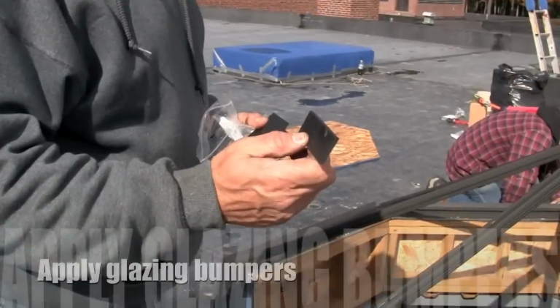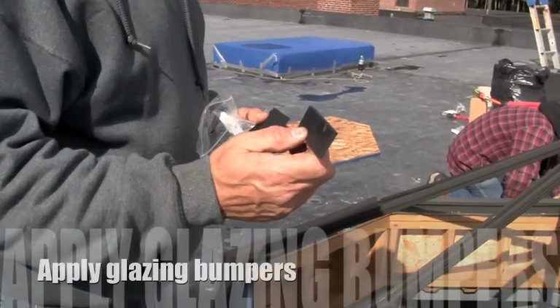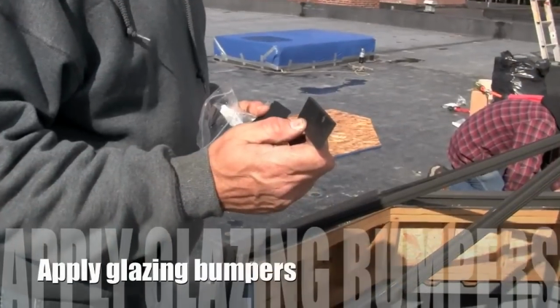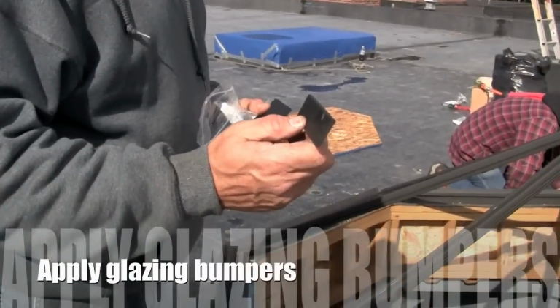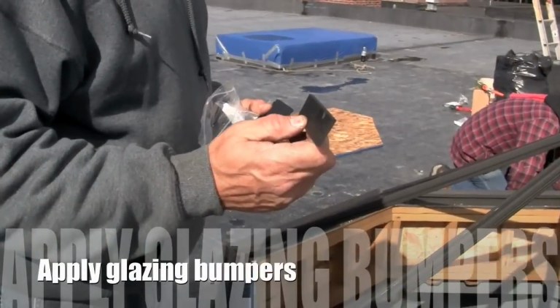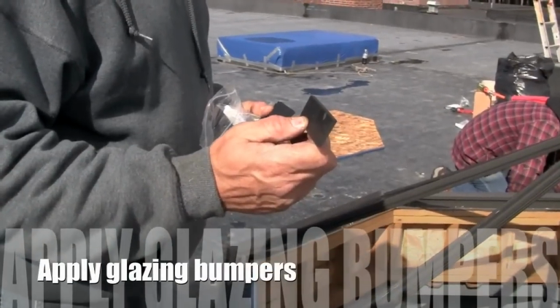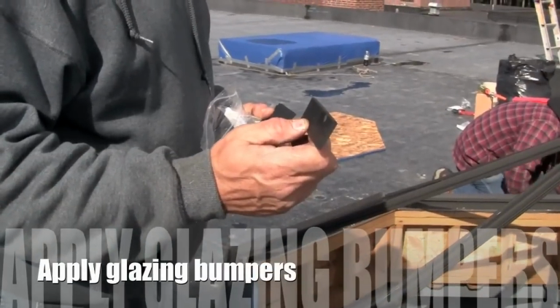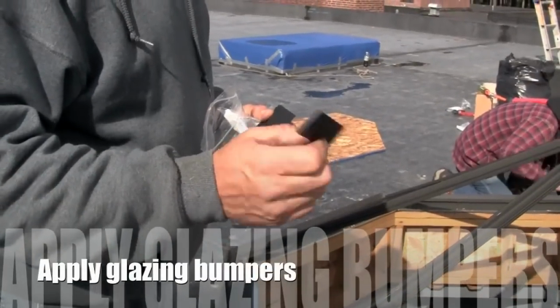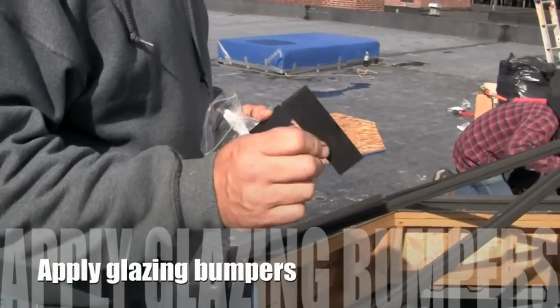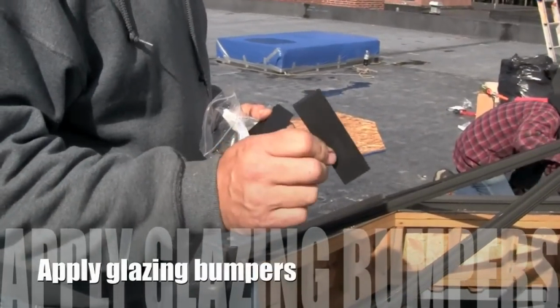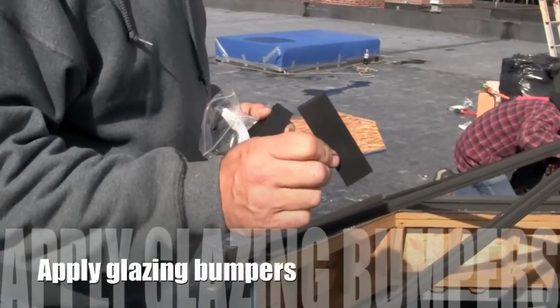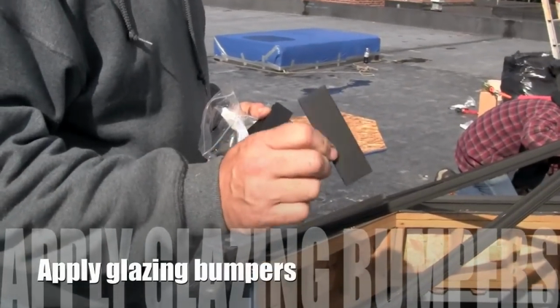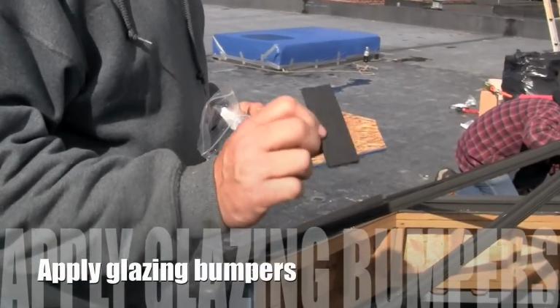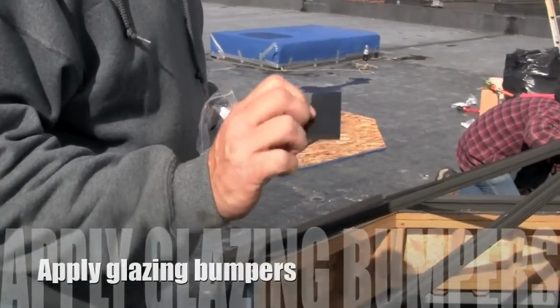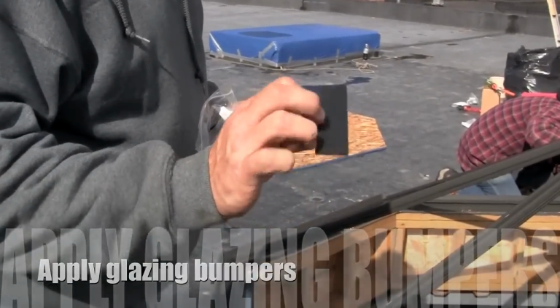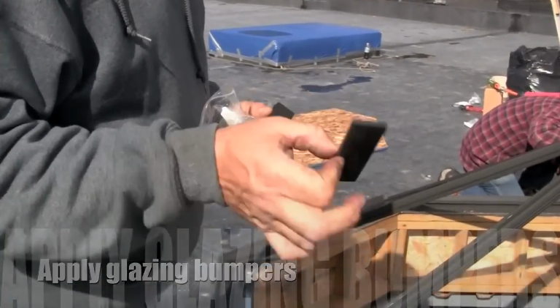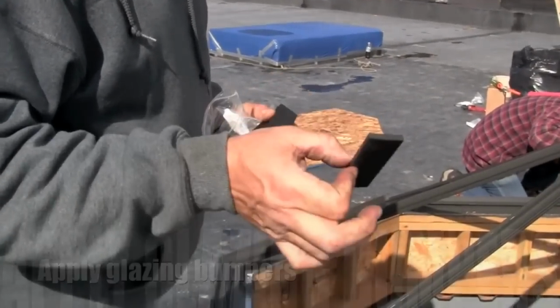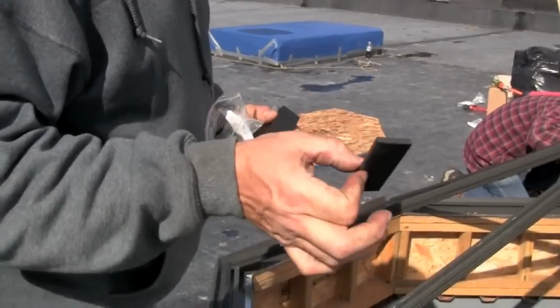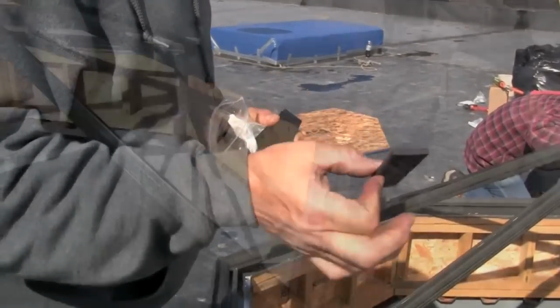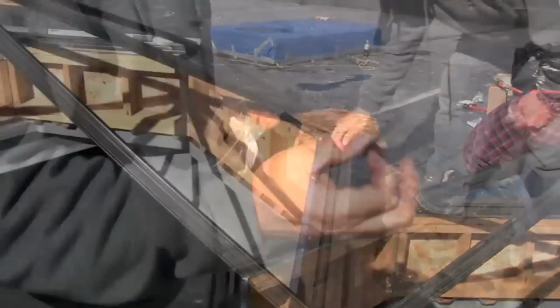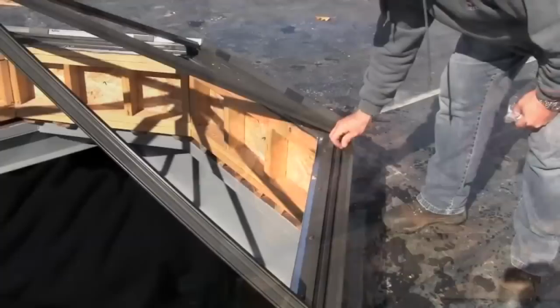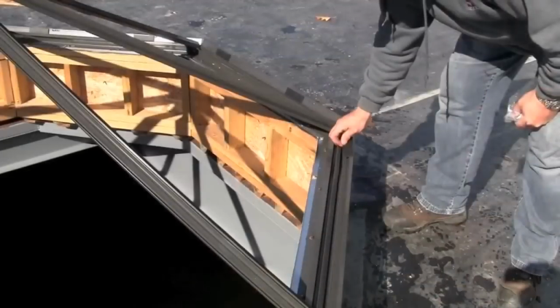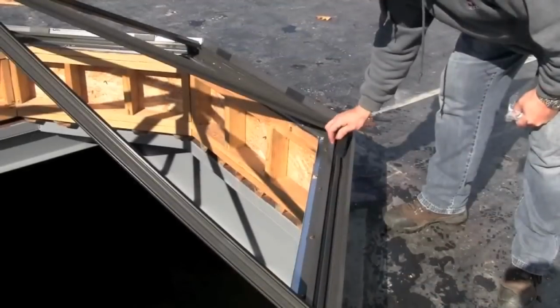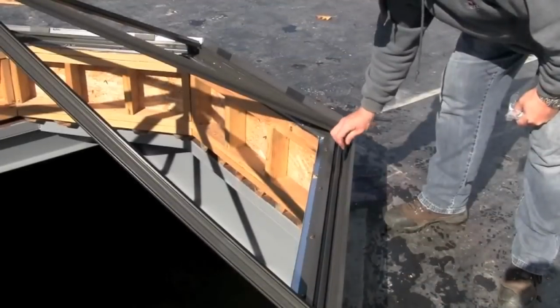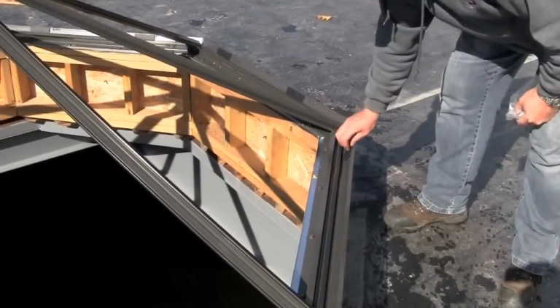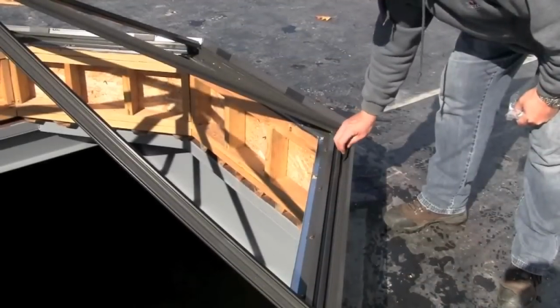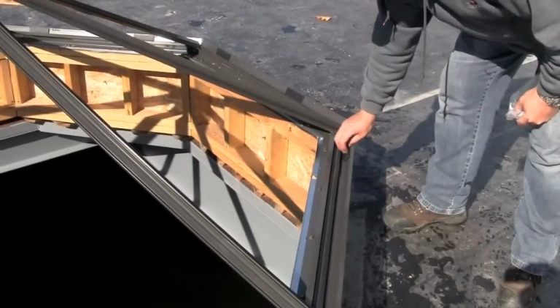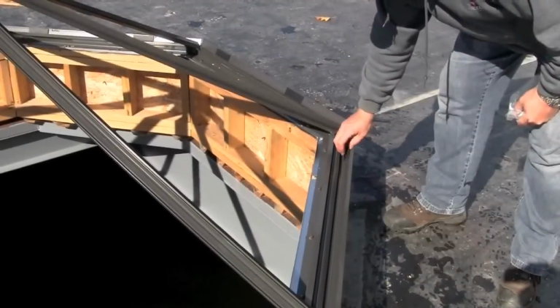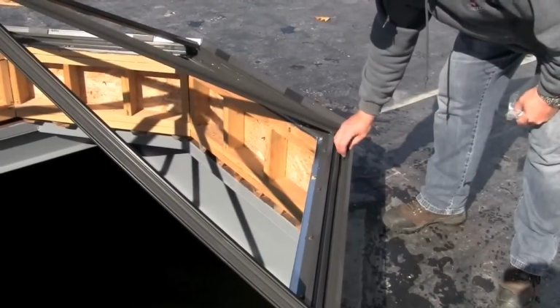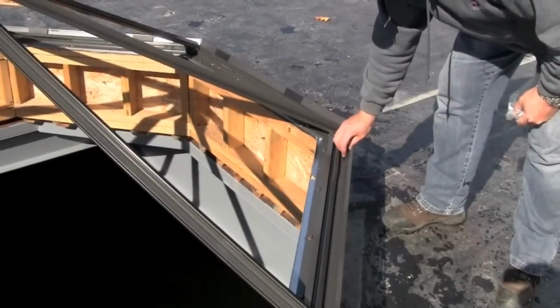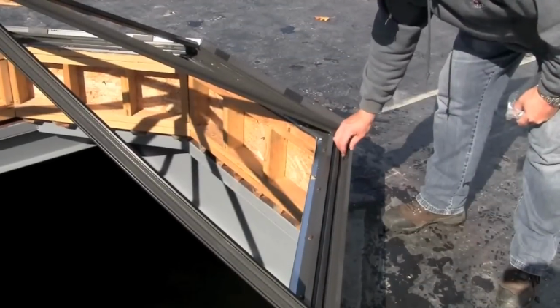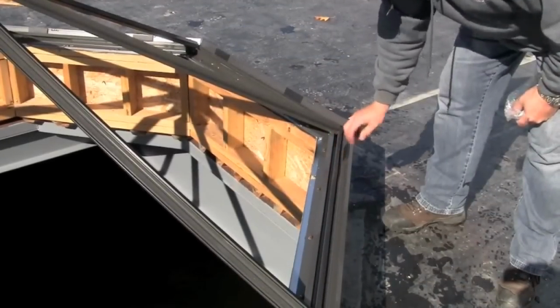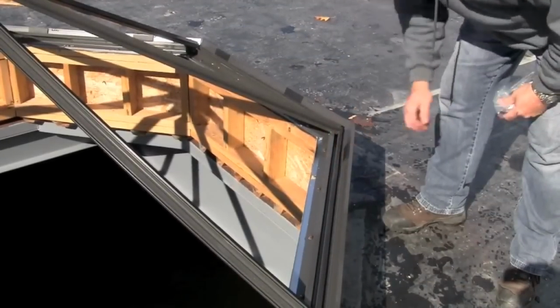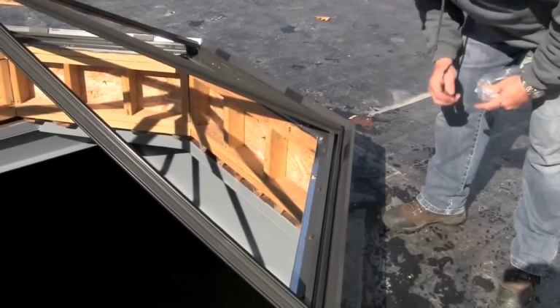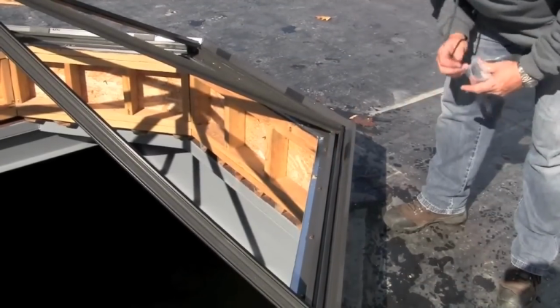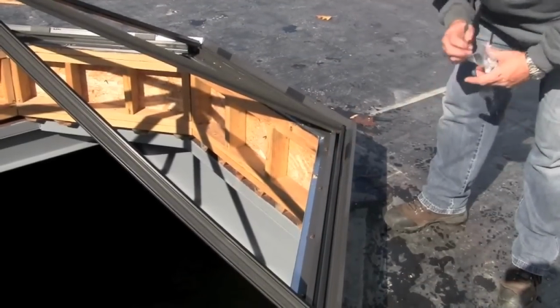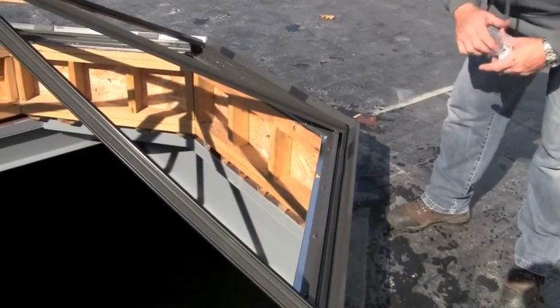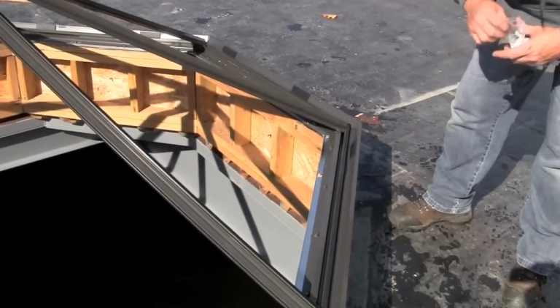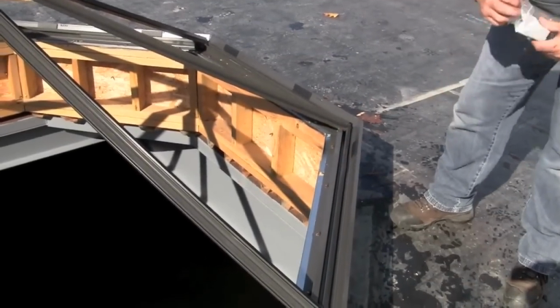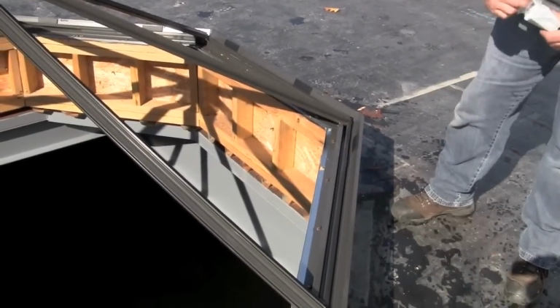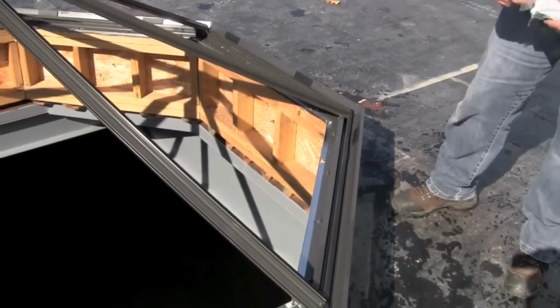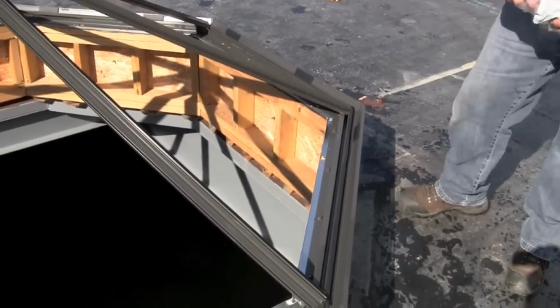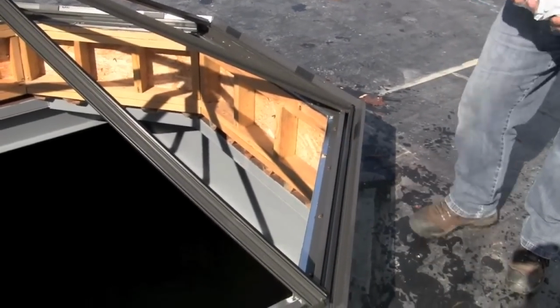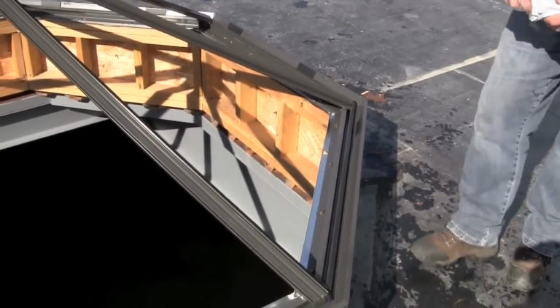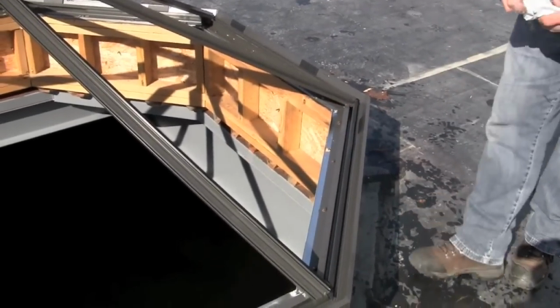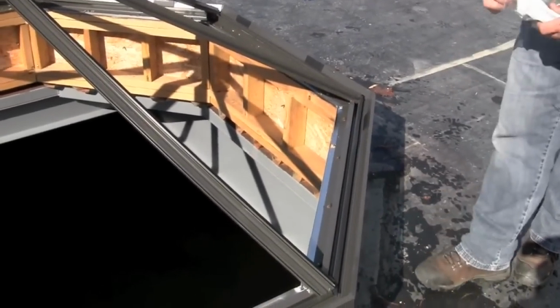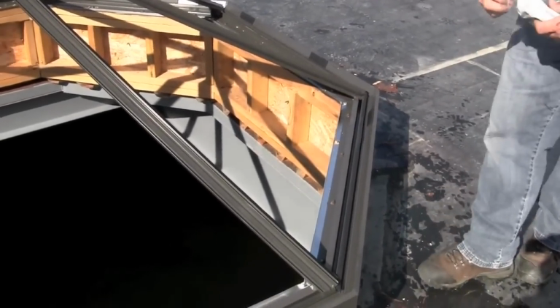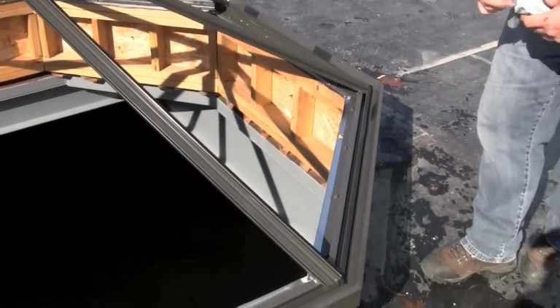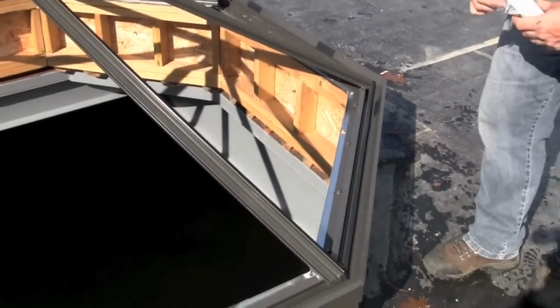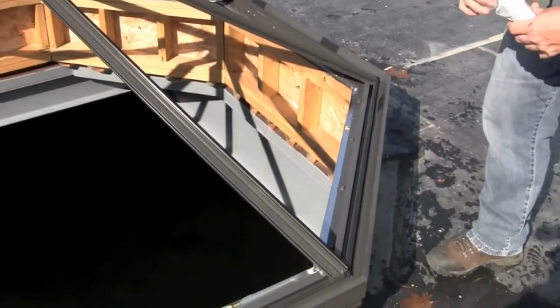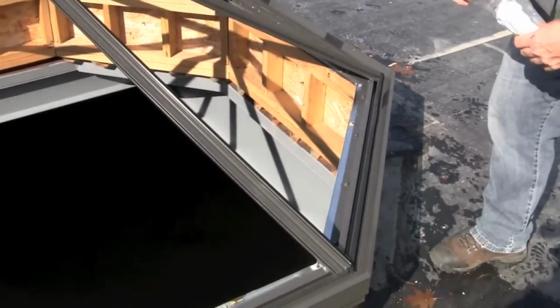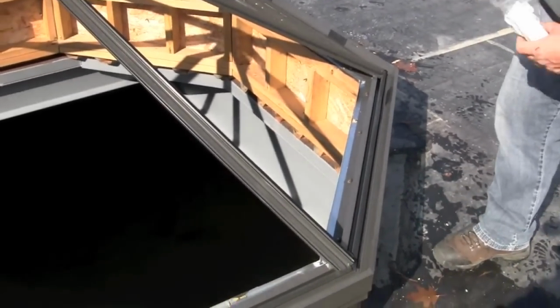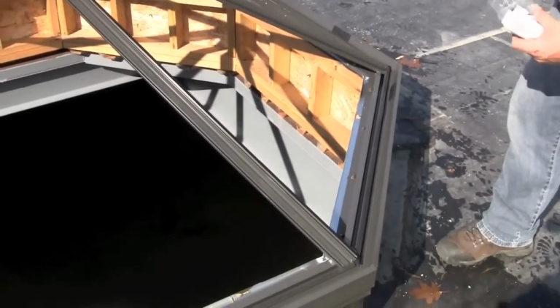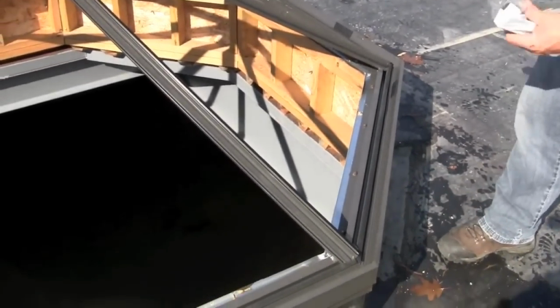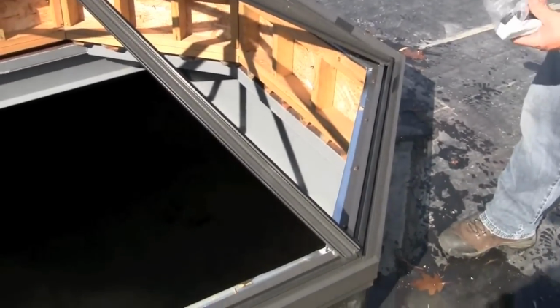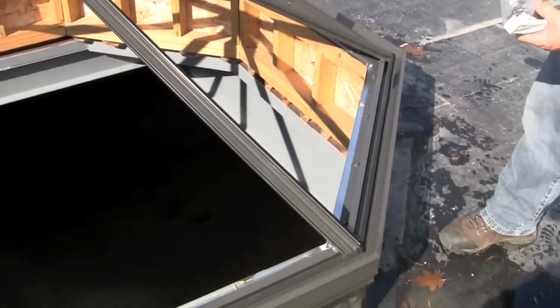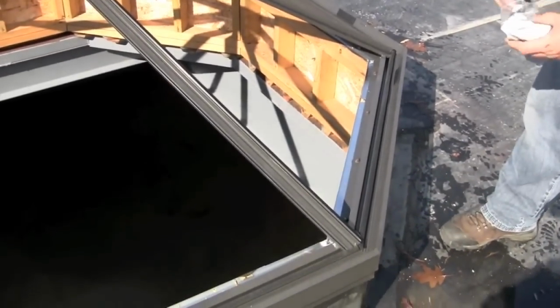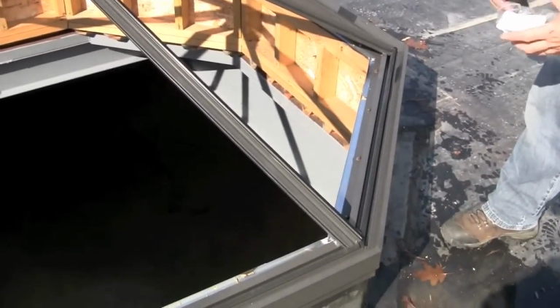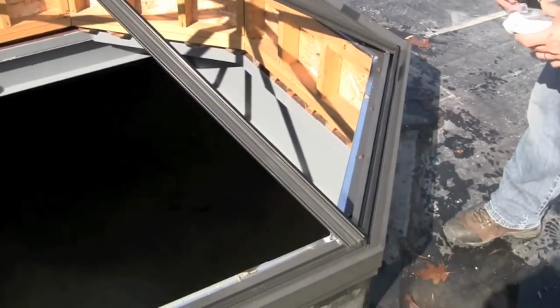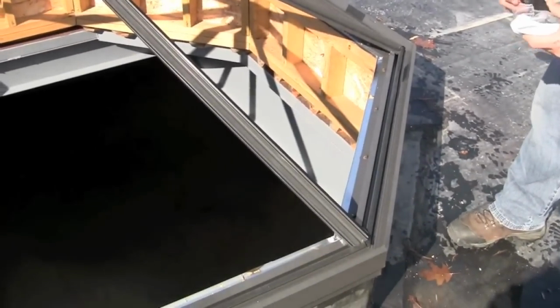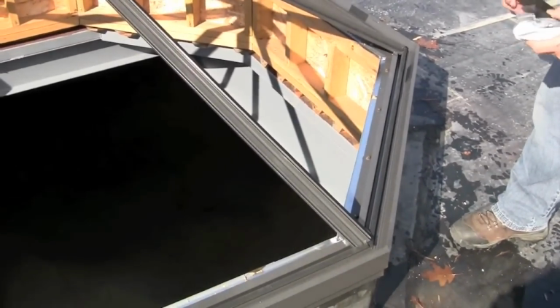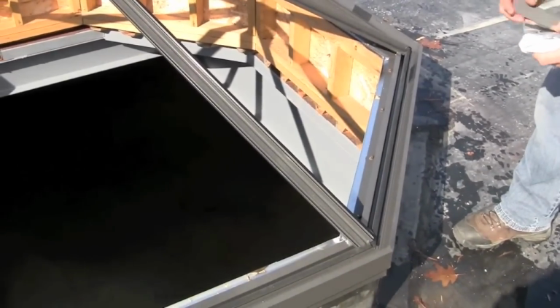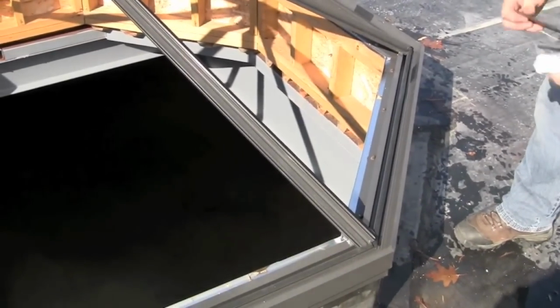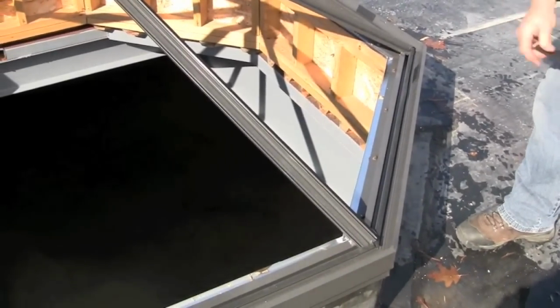Apply two one-quarter inch glazing bumpers in each bay at quarter points around the entire perimeter of the frame.